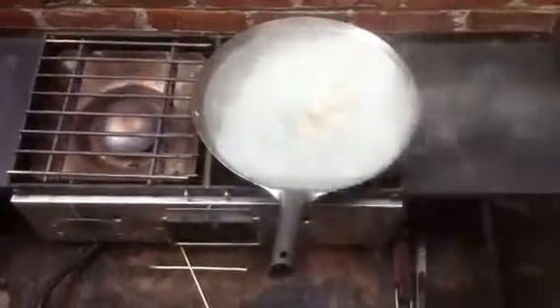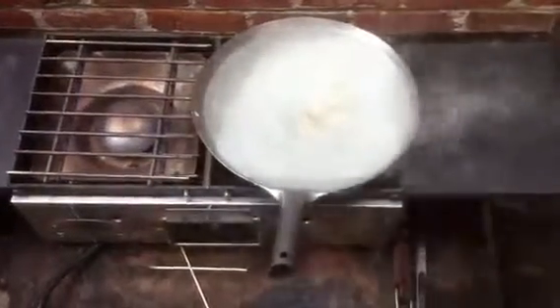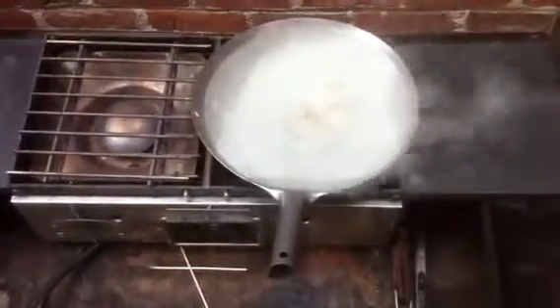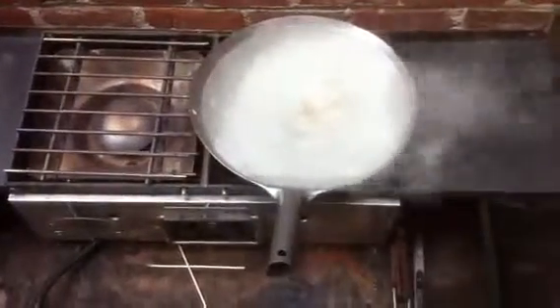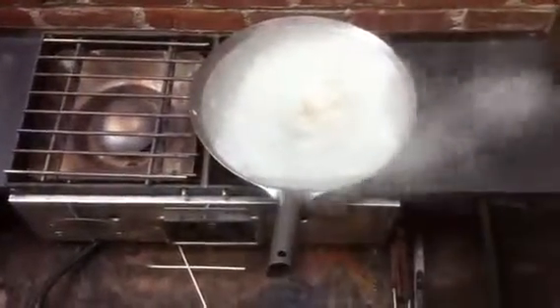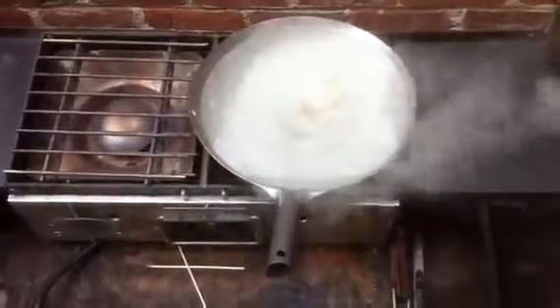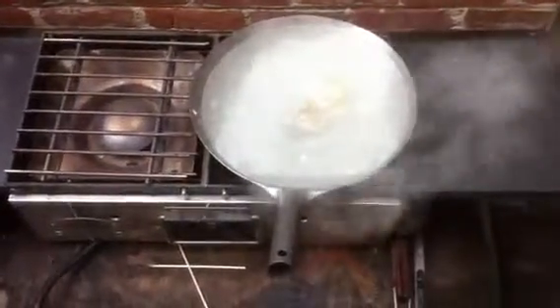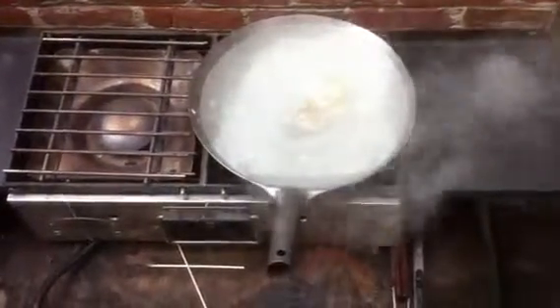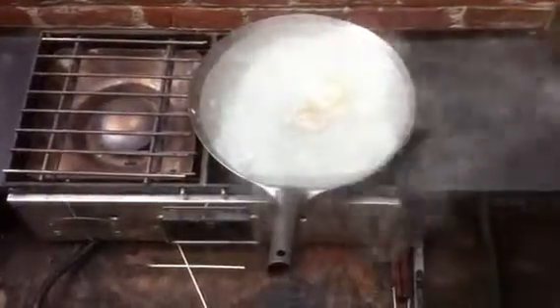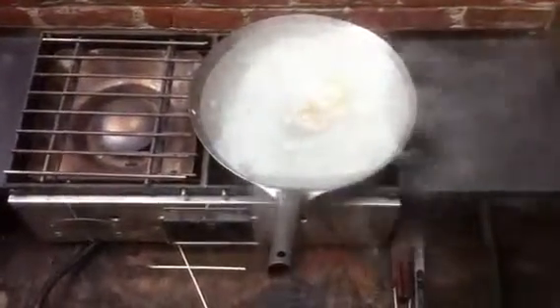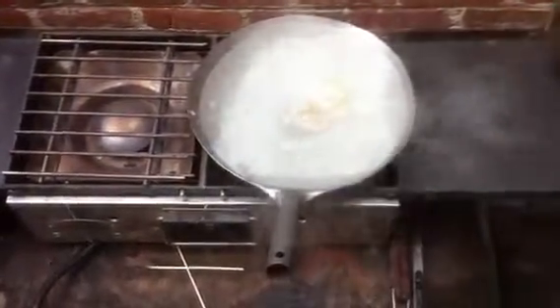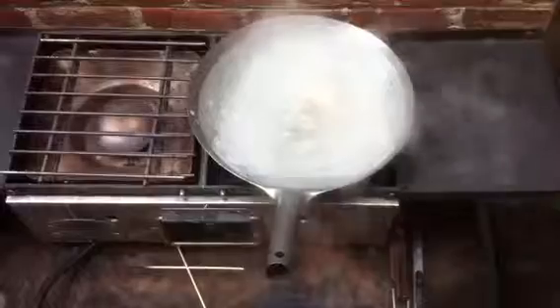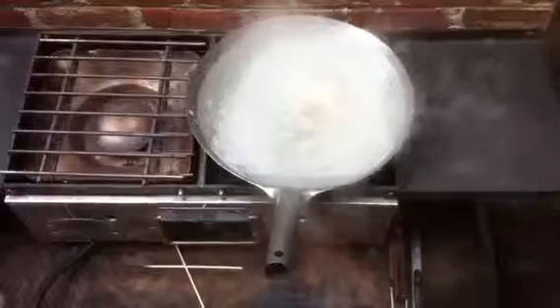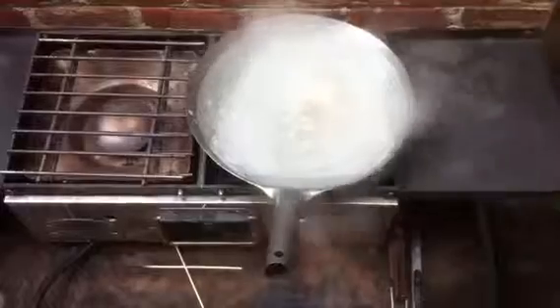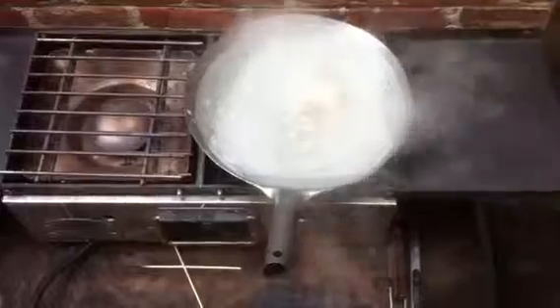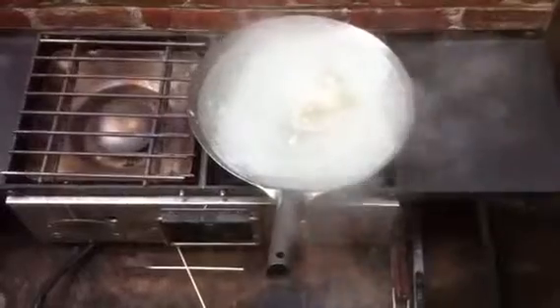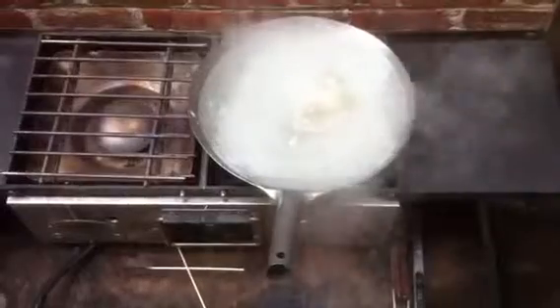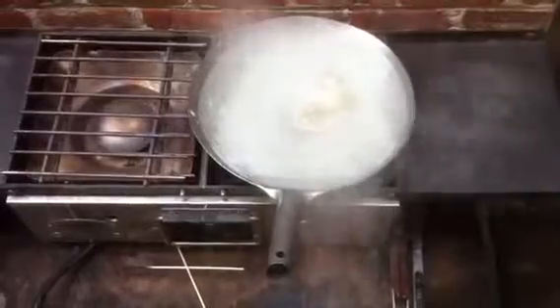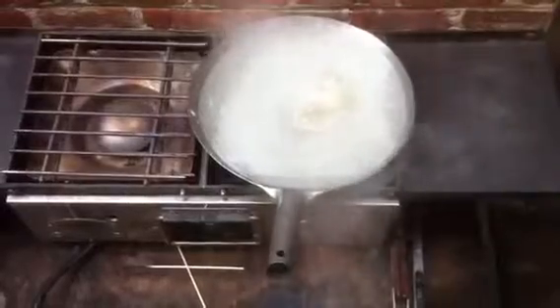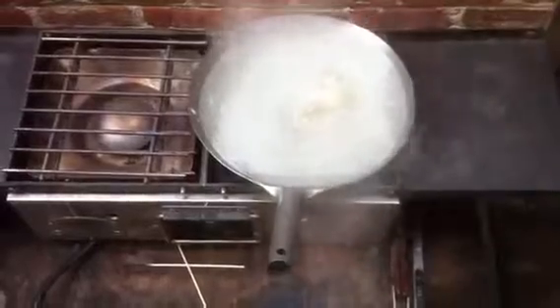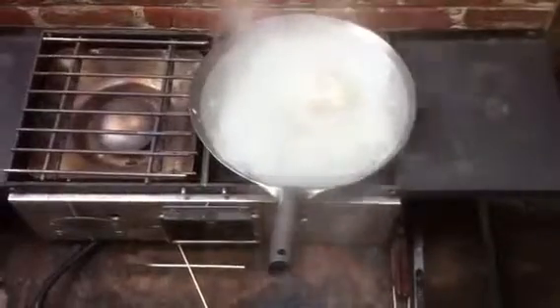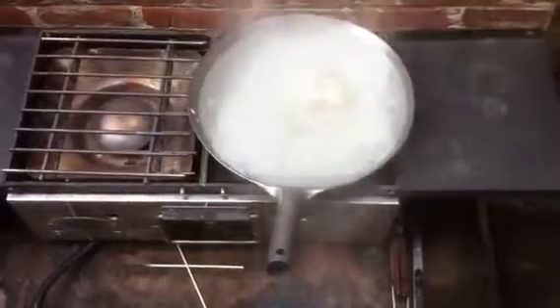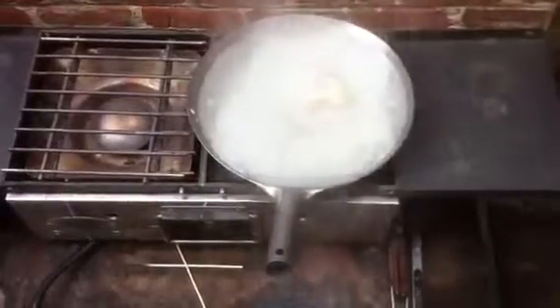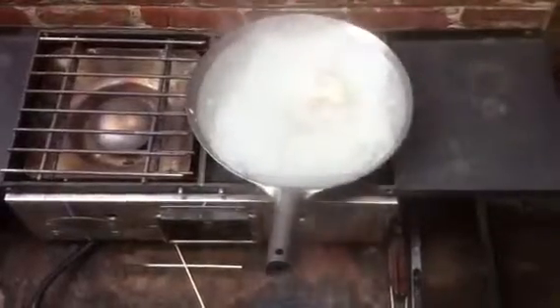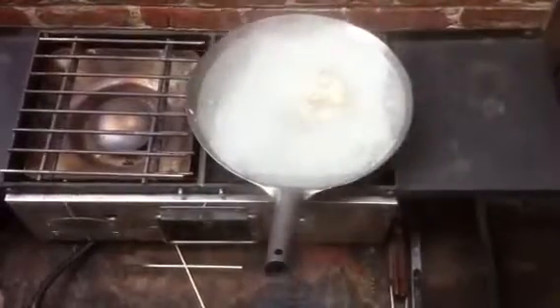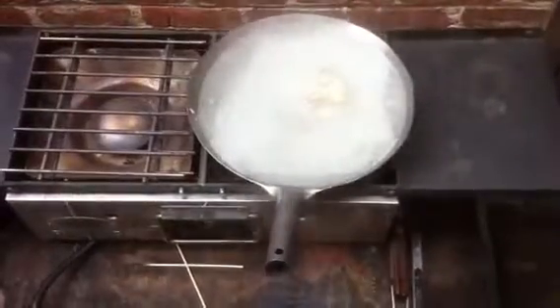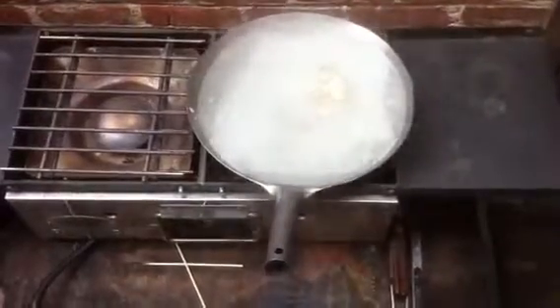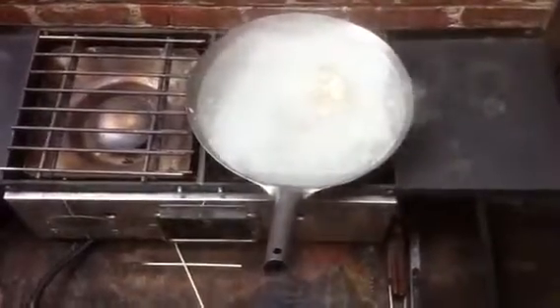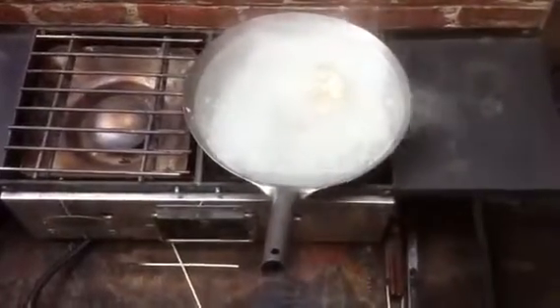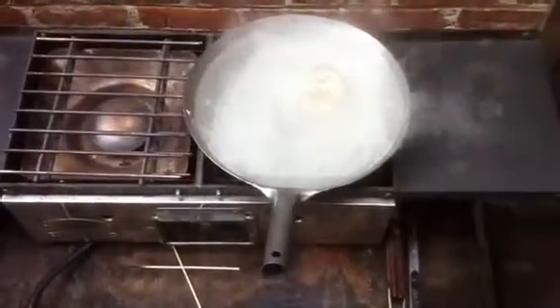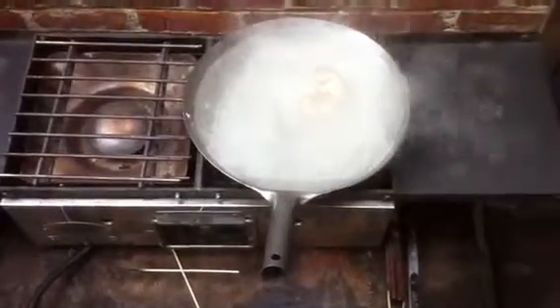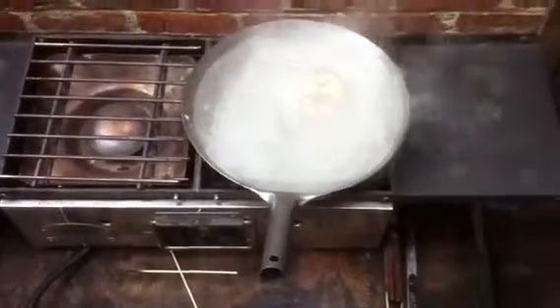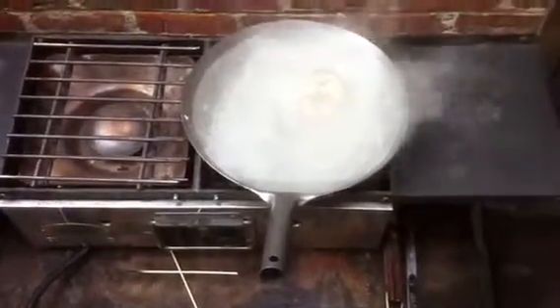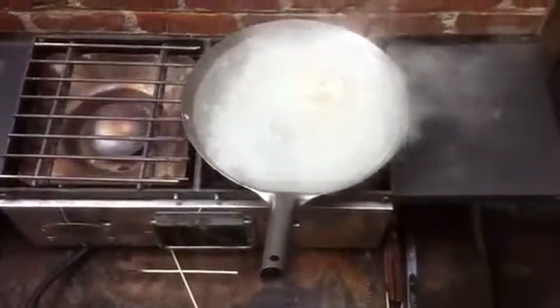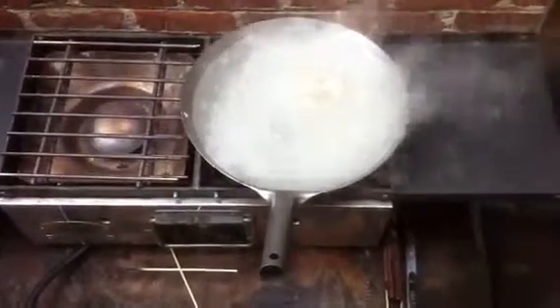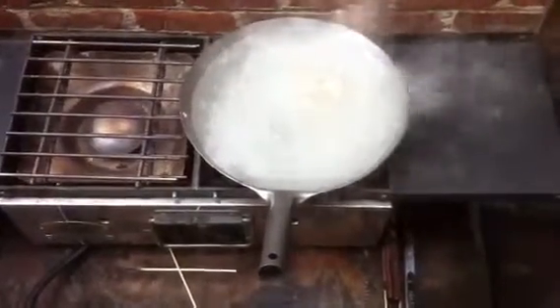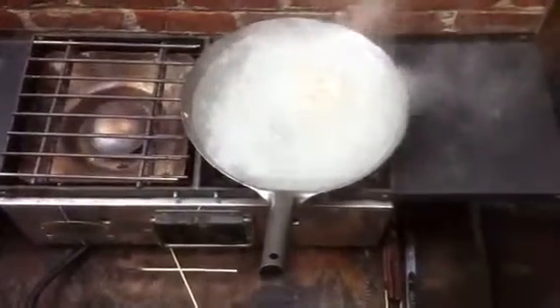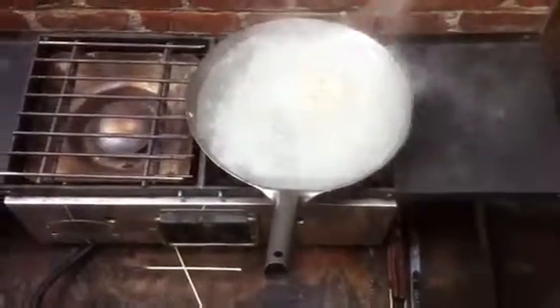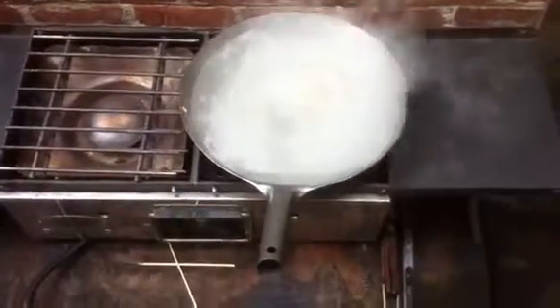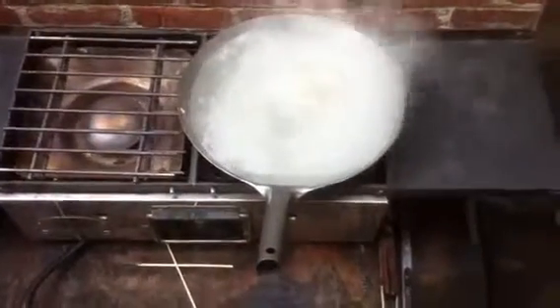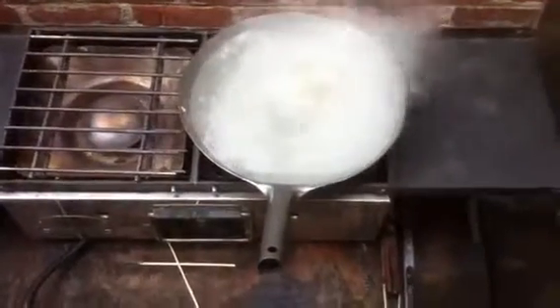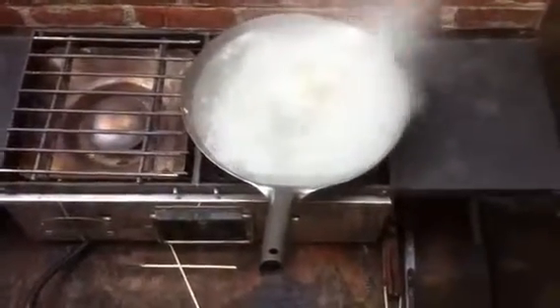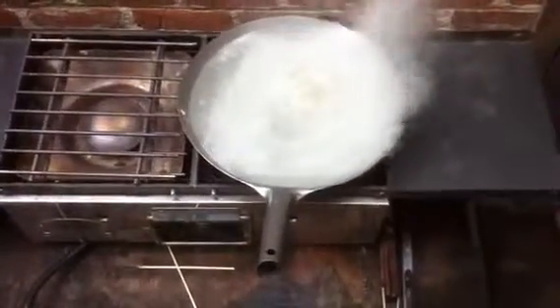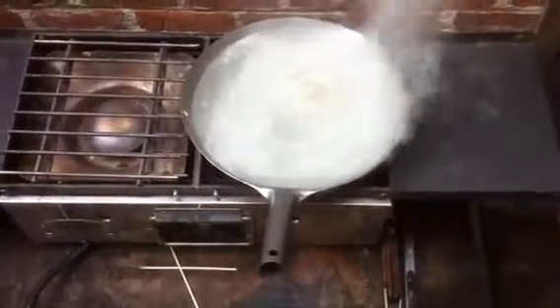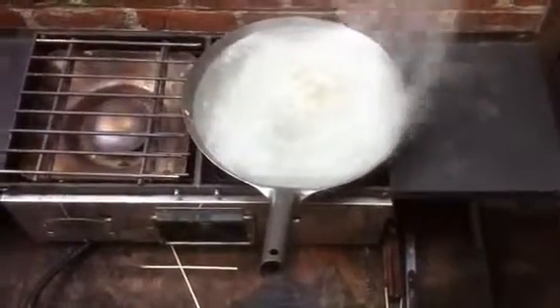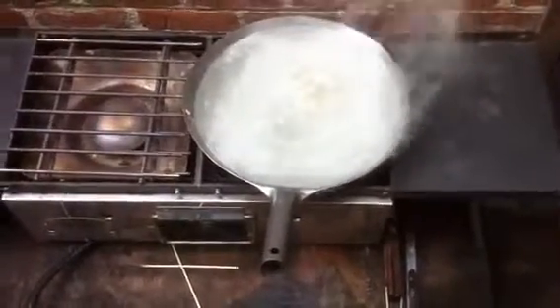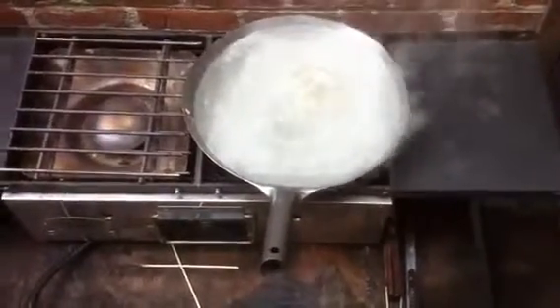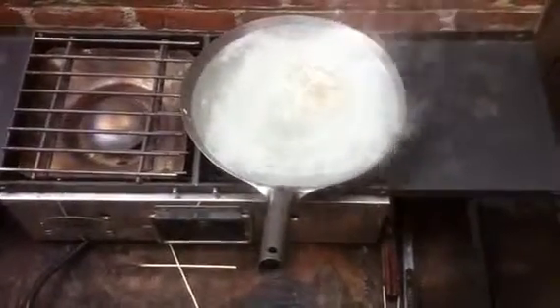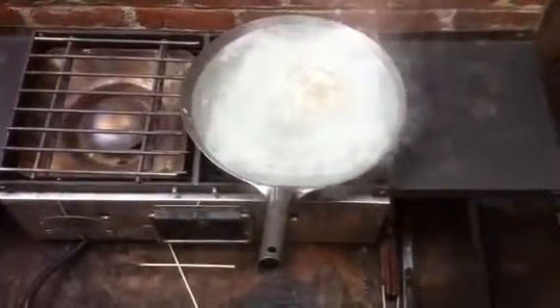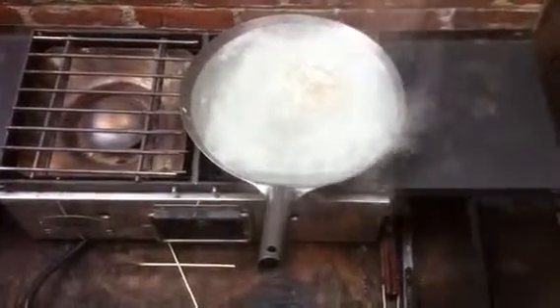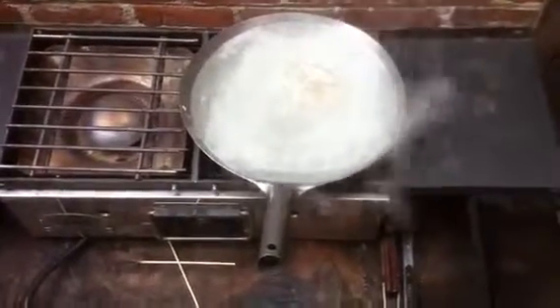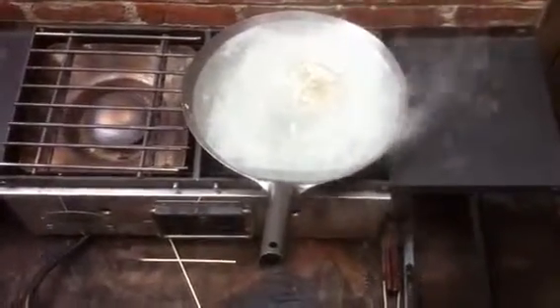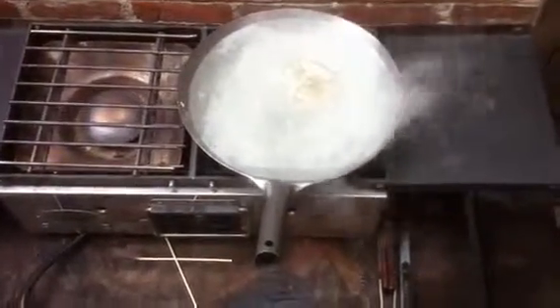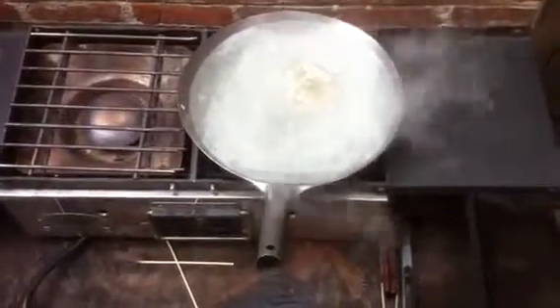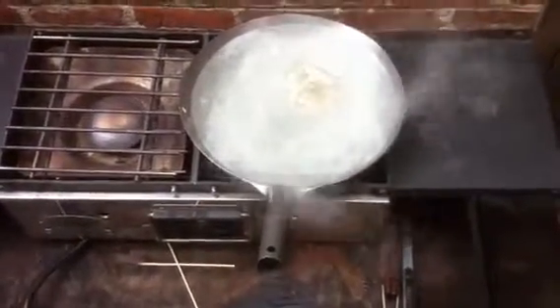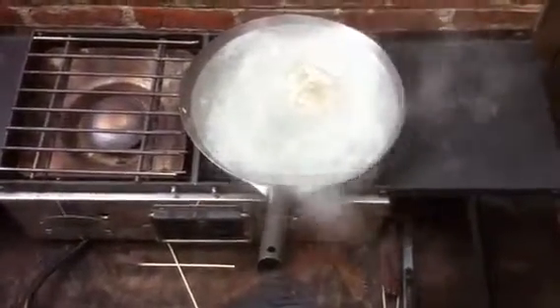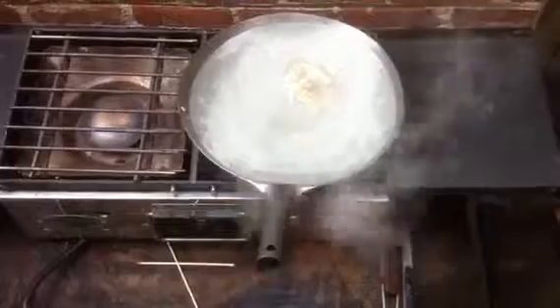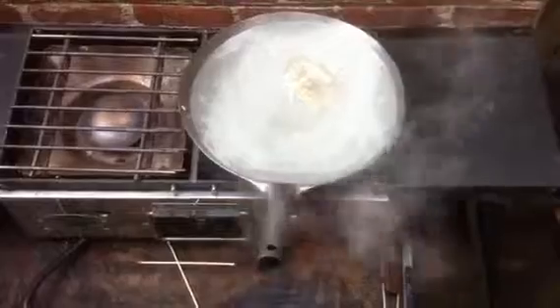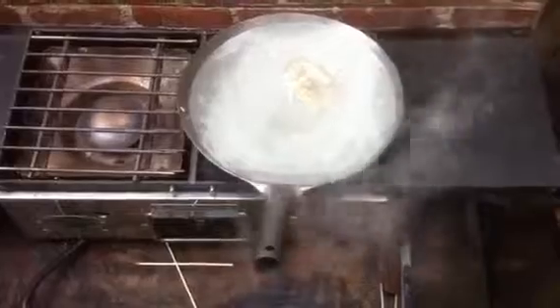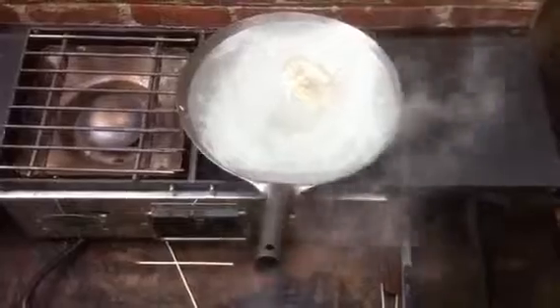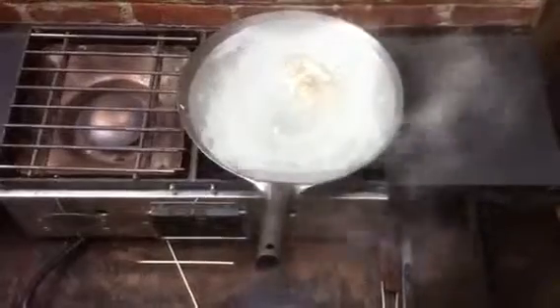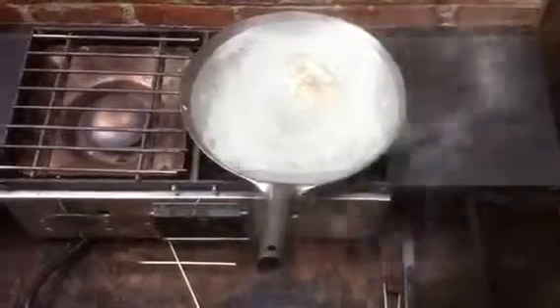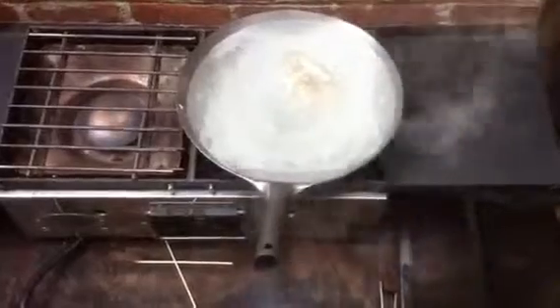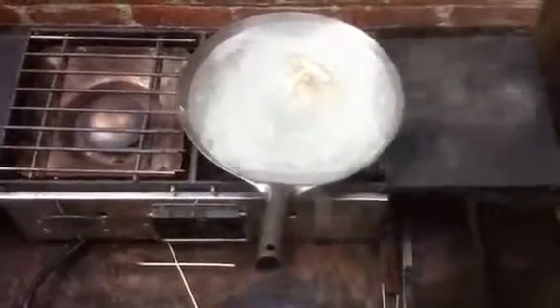Then I'm going to dump it down the drain. And then it is the city's problem, not mine anymore — because I will have a clean wok.